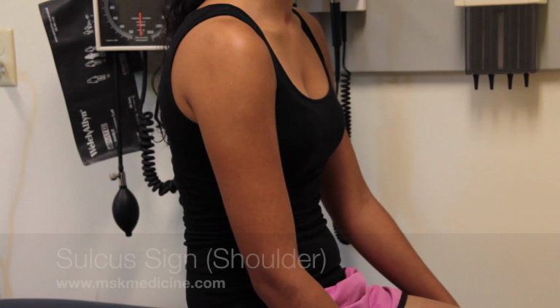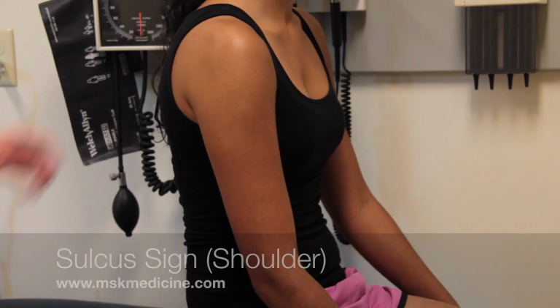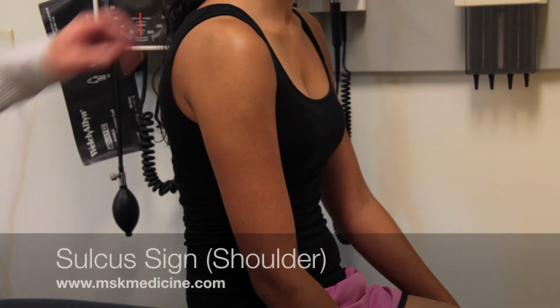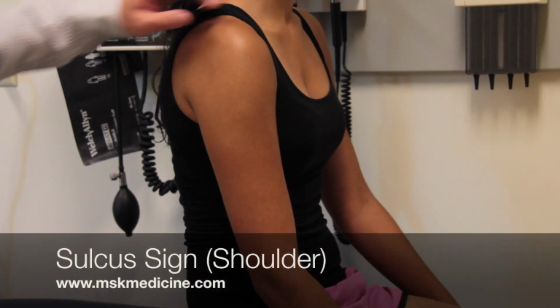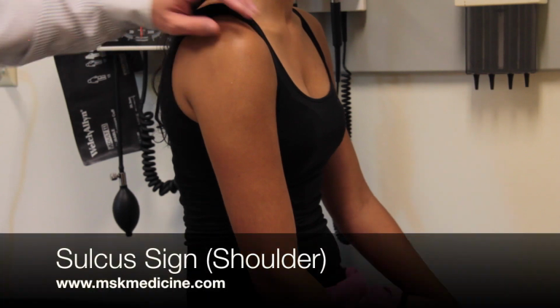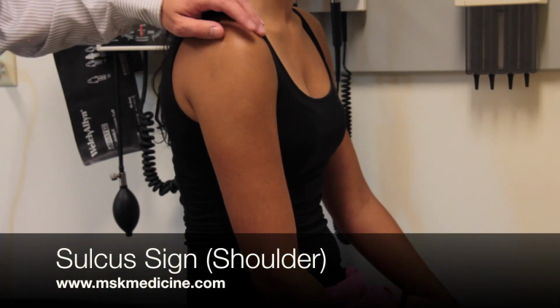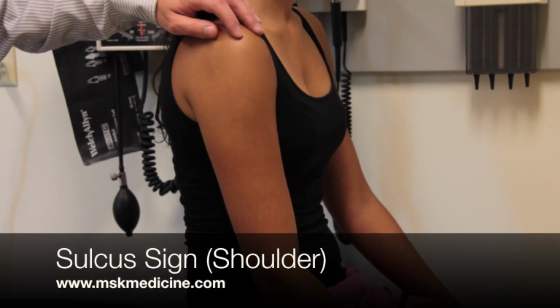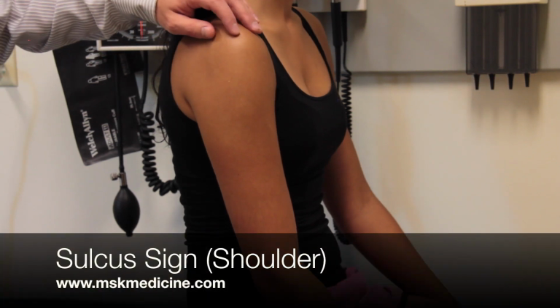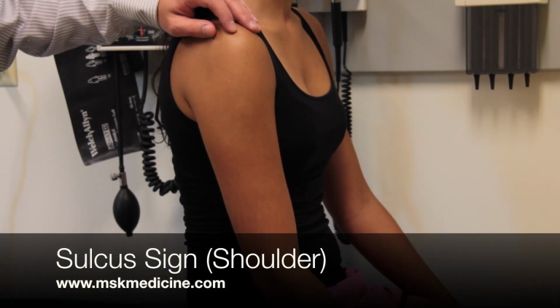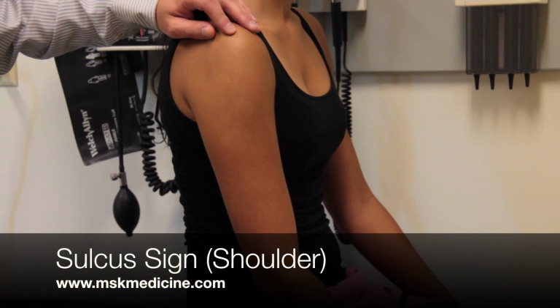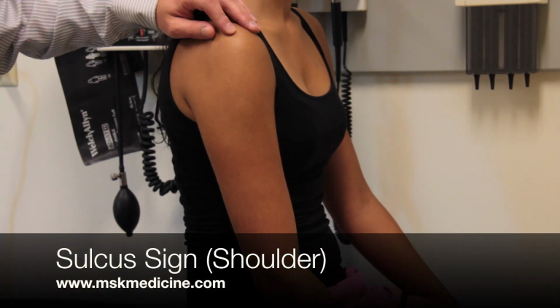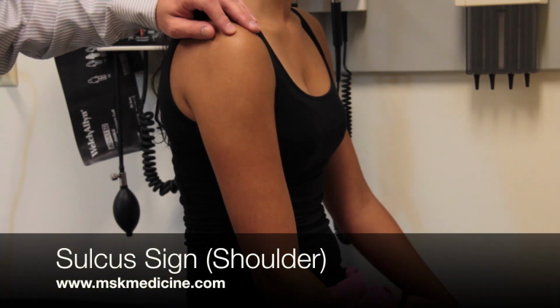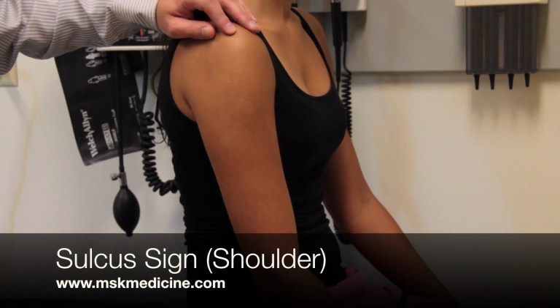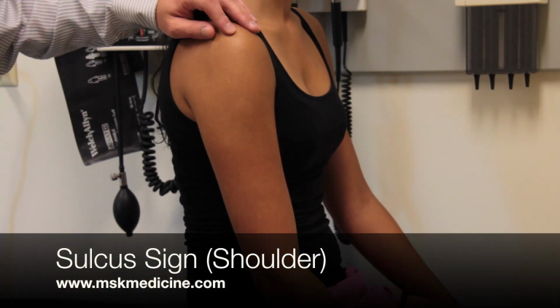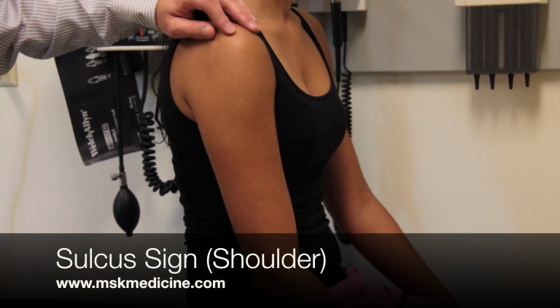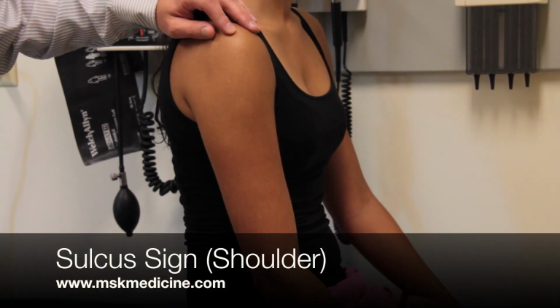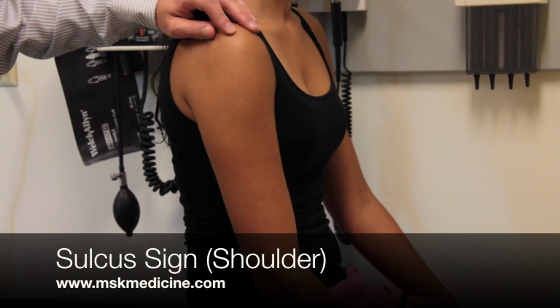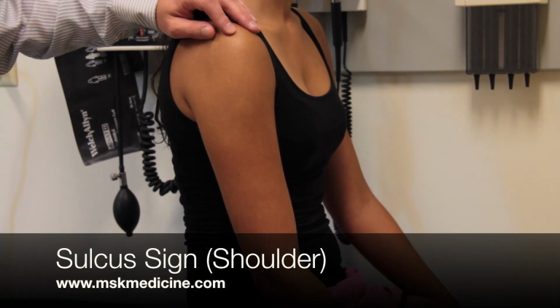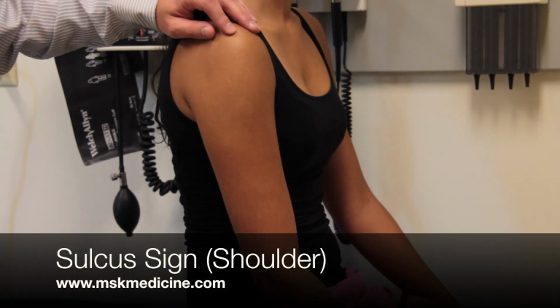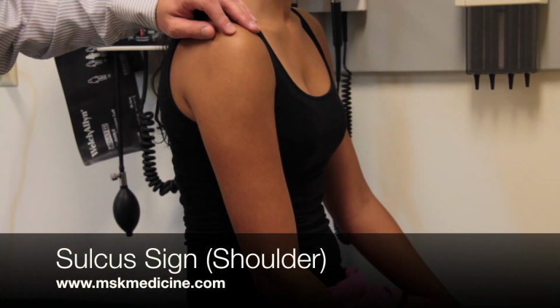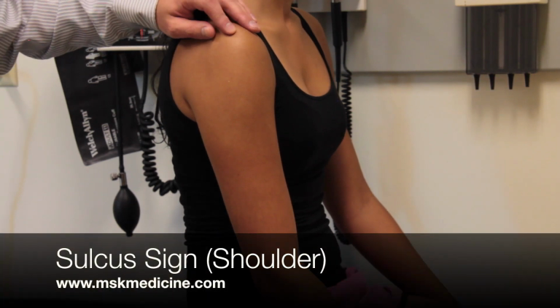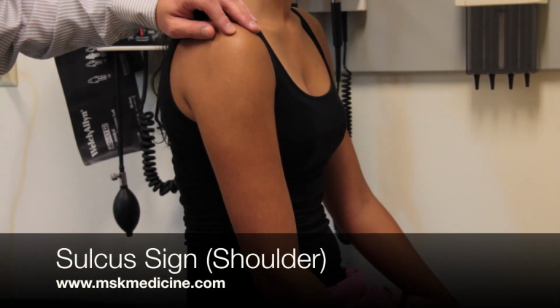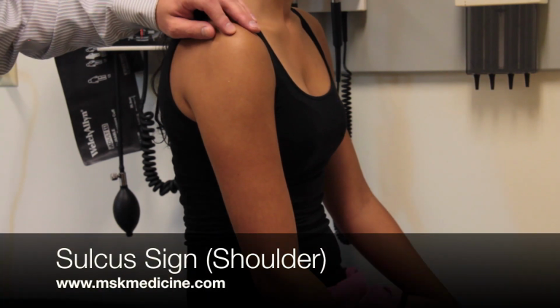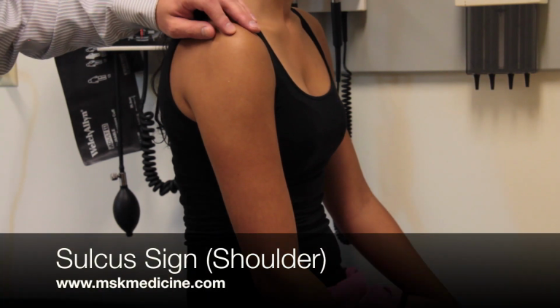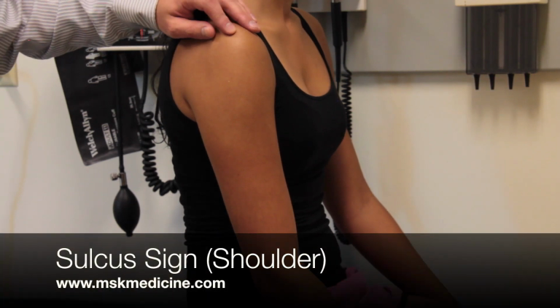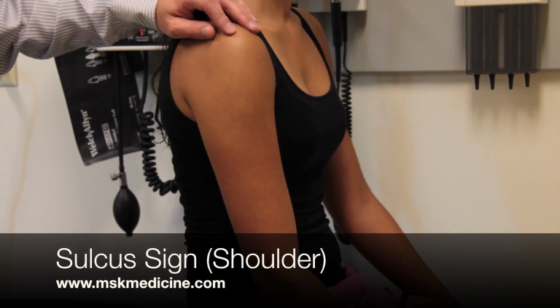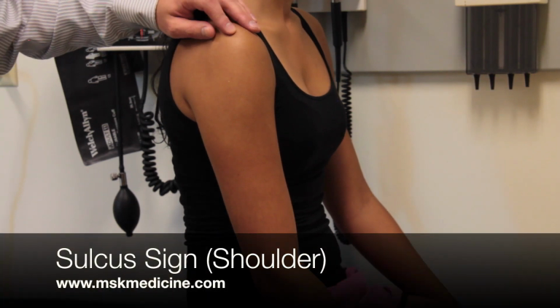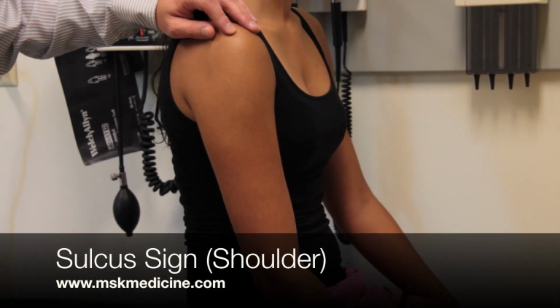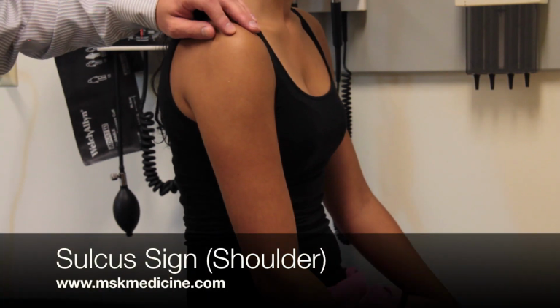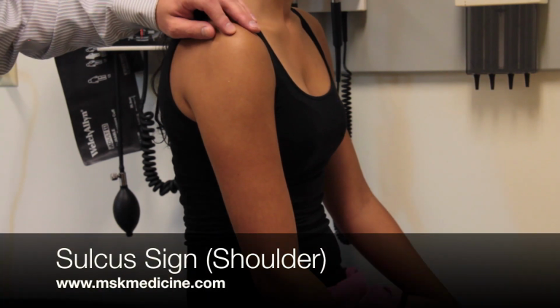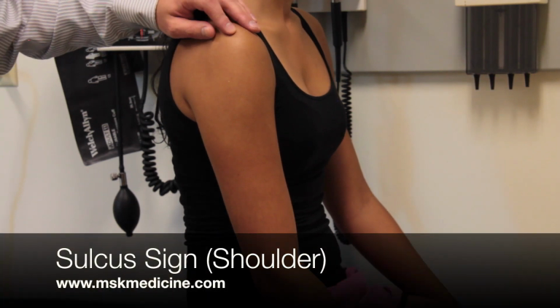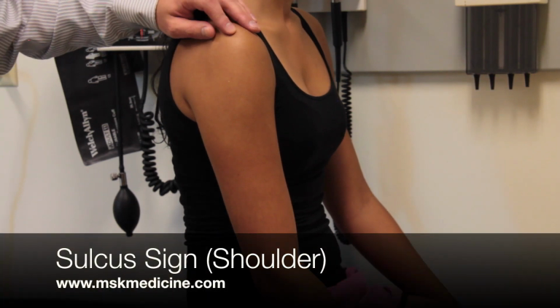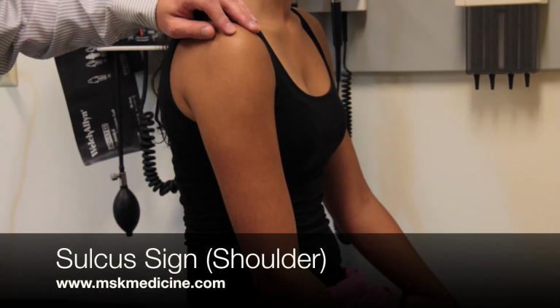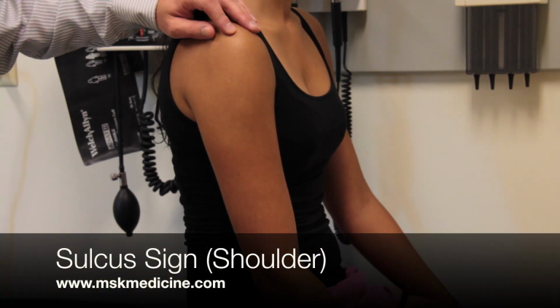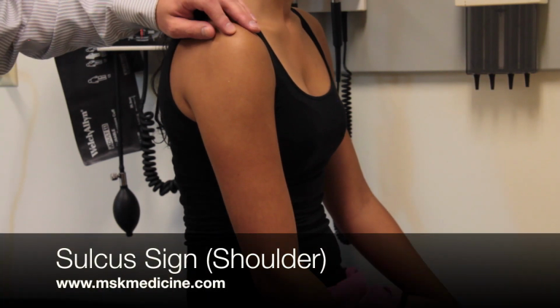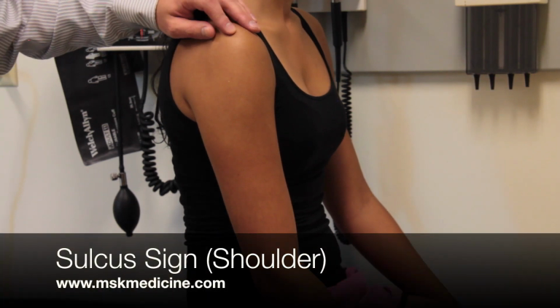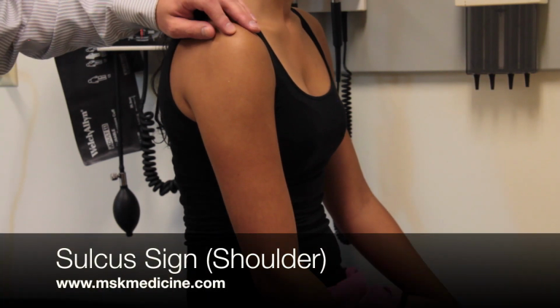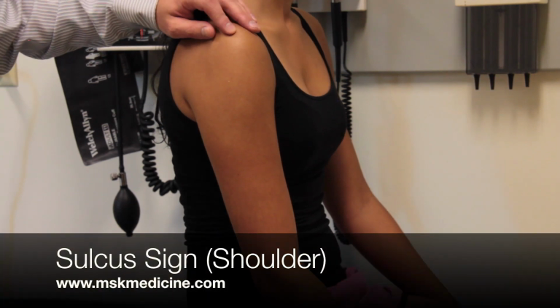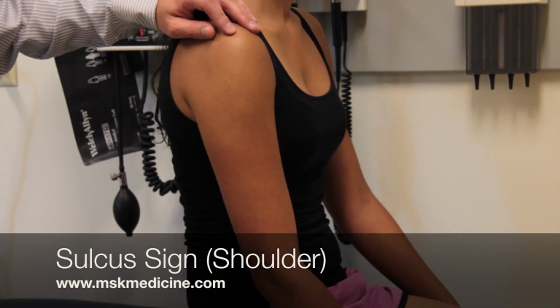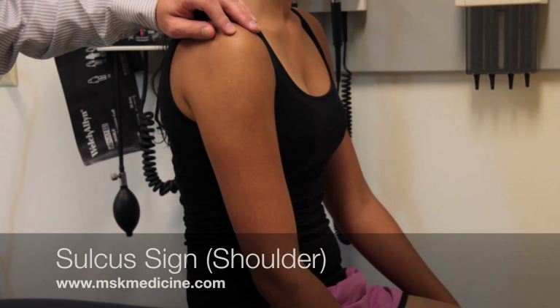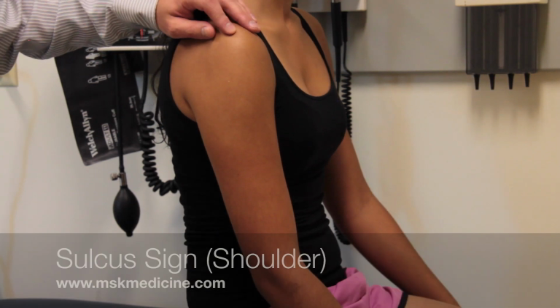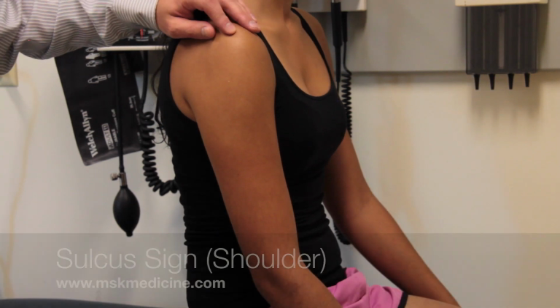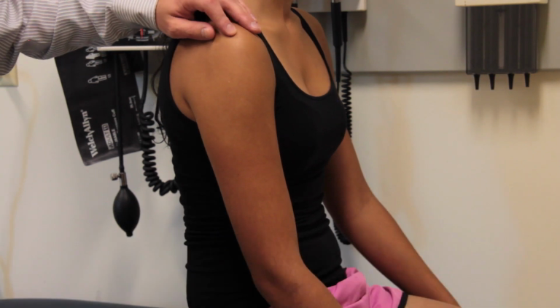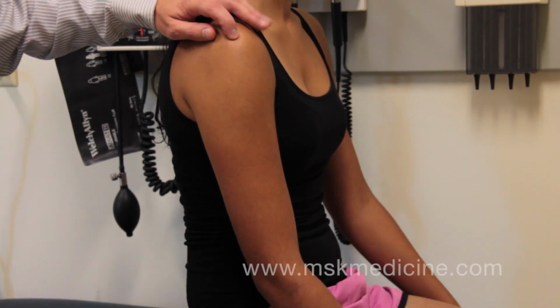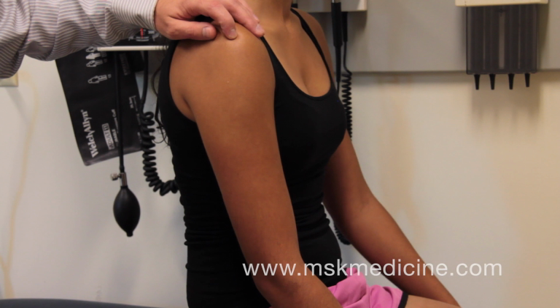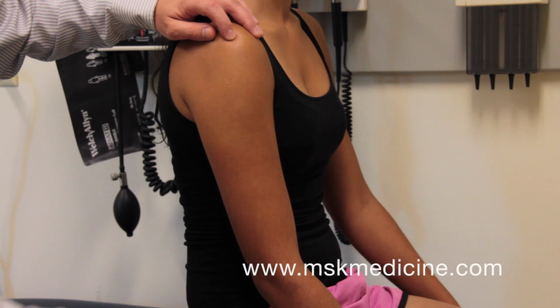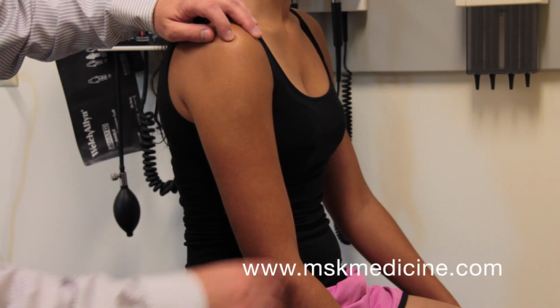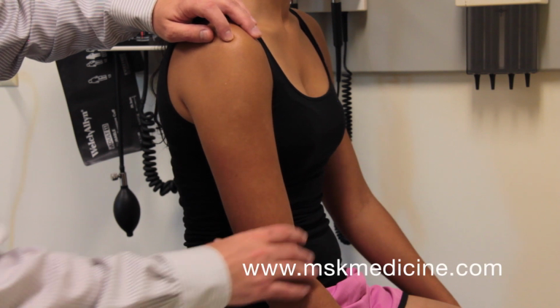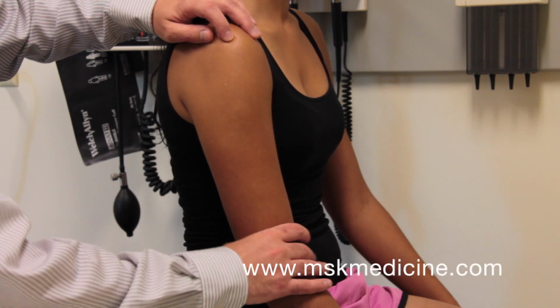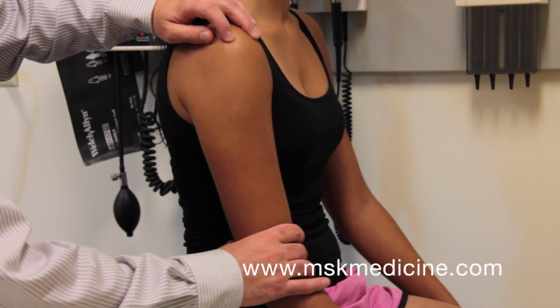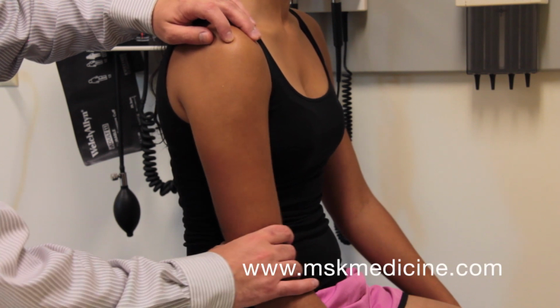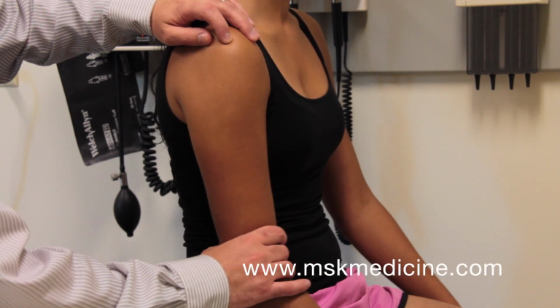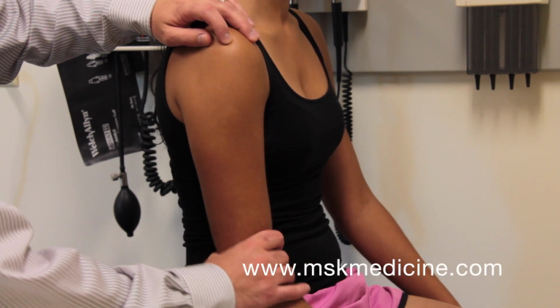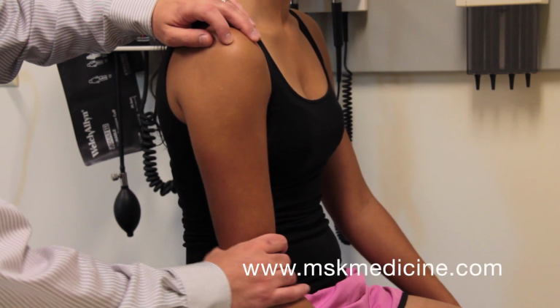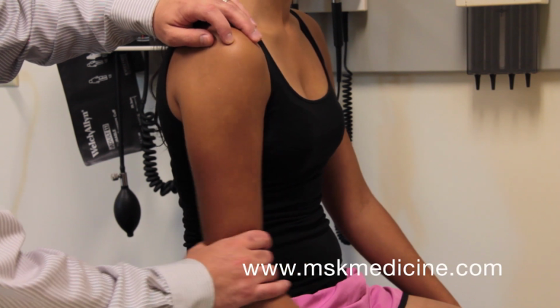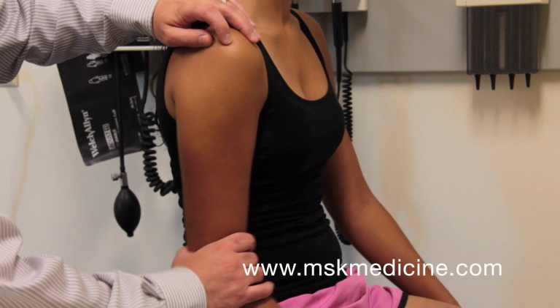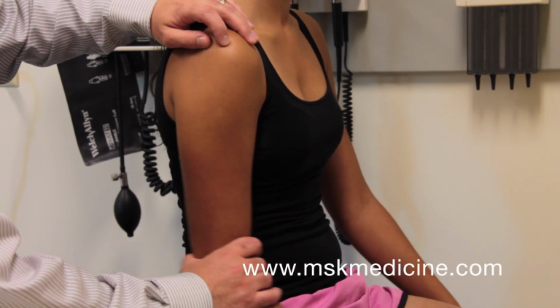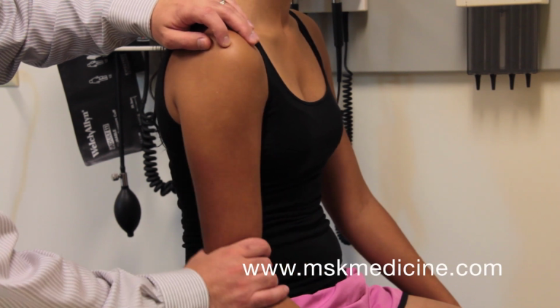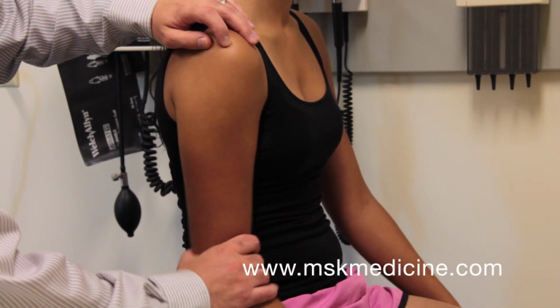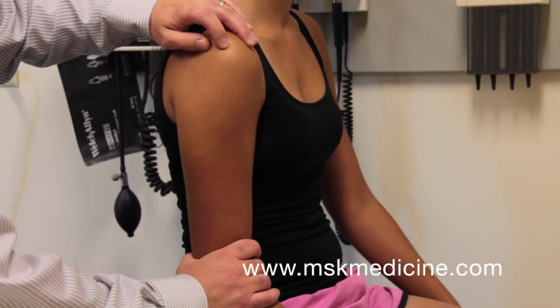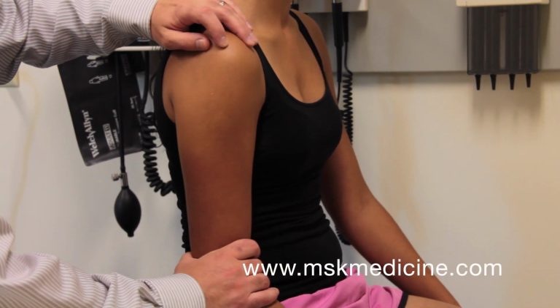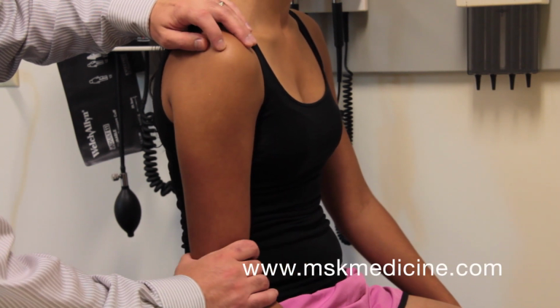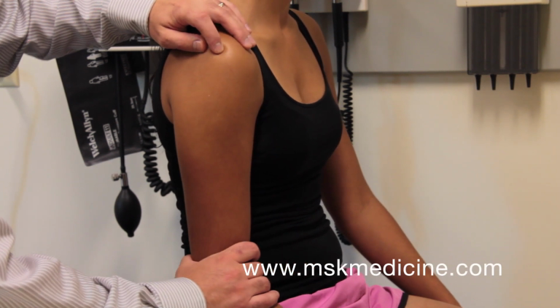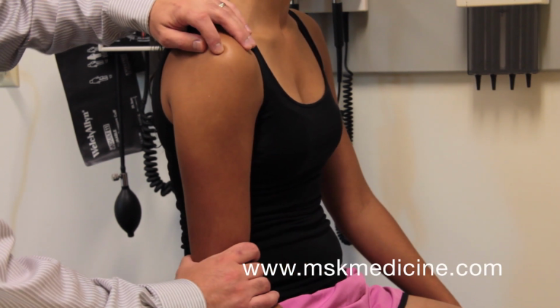The sulcus sign indicates inferior instability of the glenohumeral joint. To perform this test, have the patient seated with her arm relaxed.